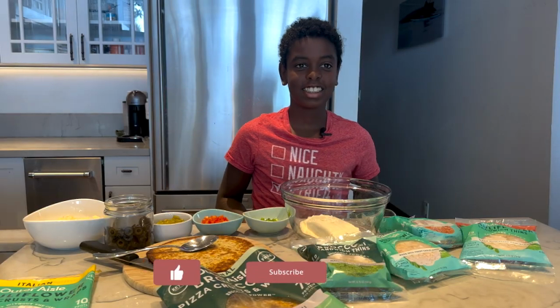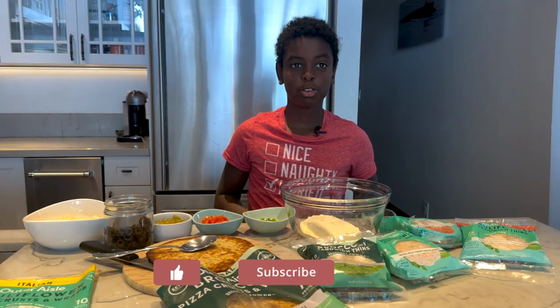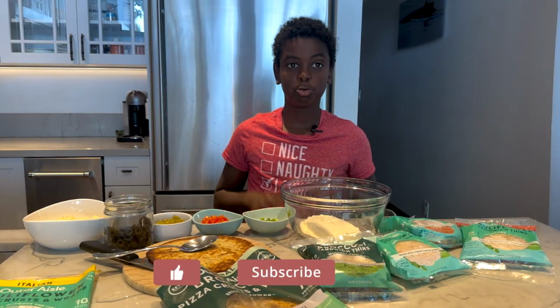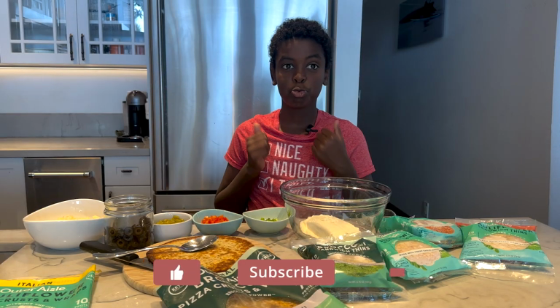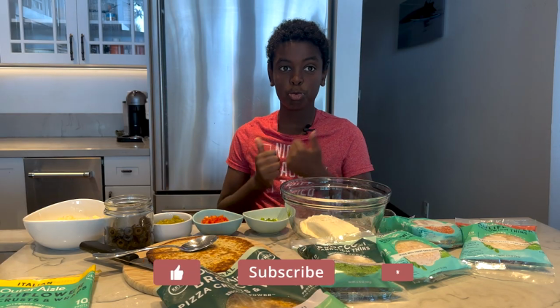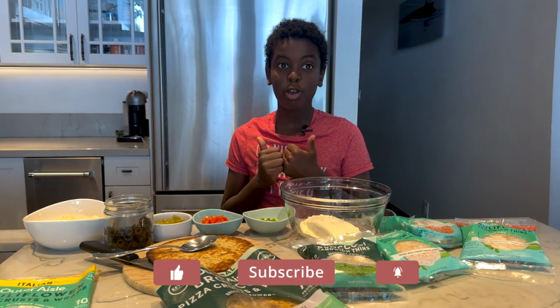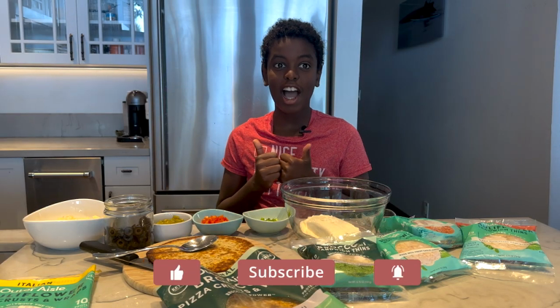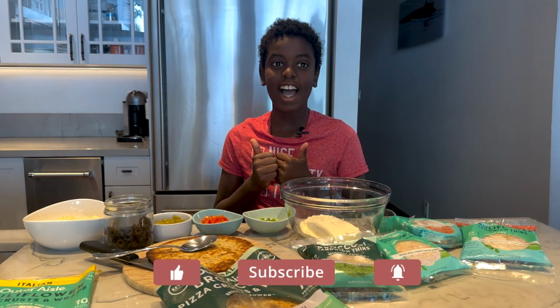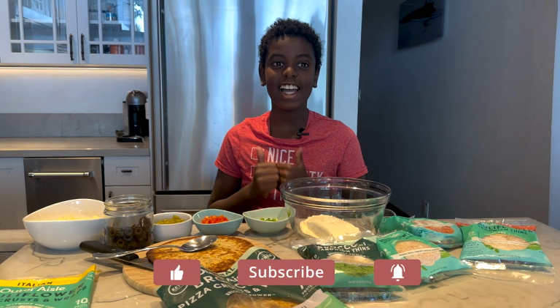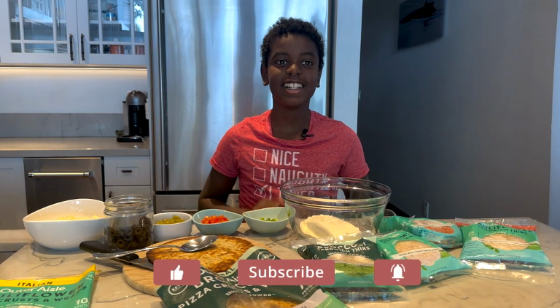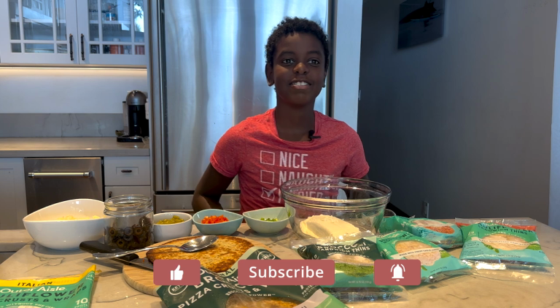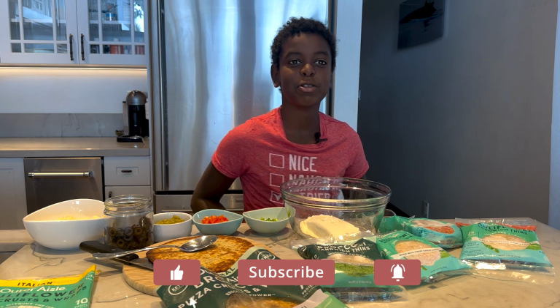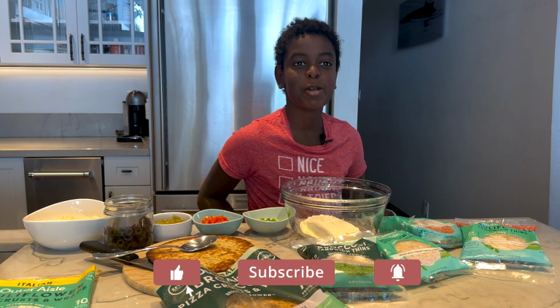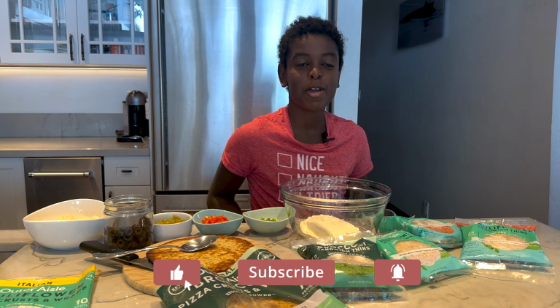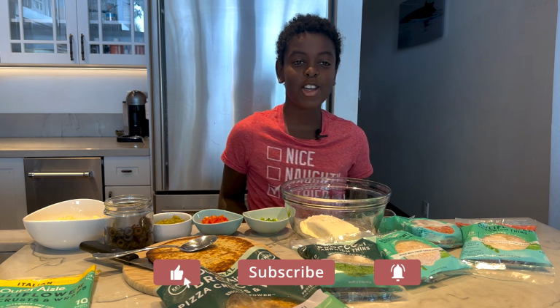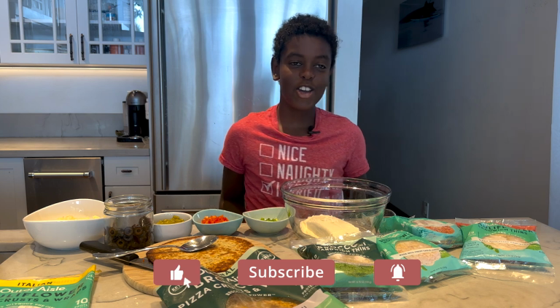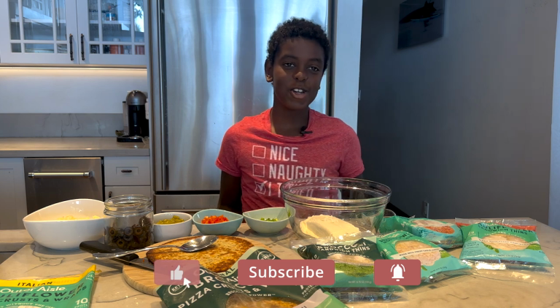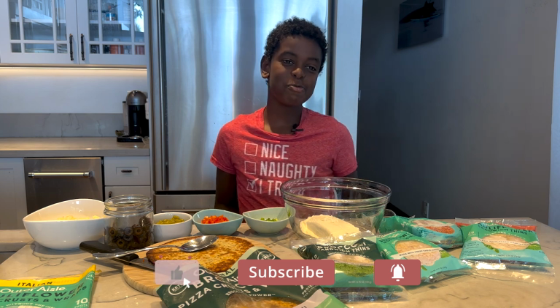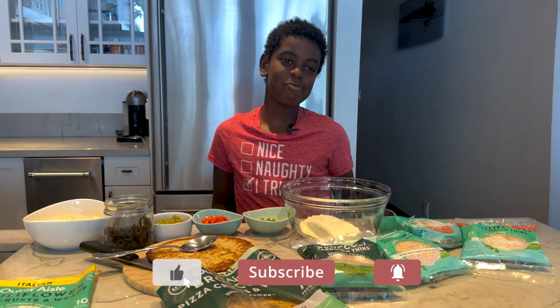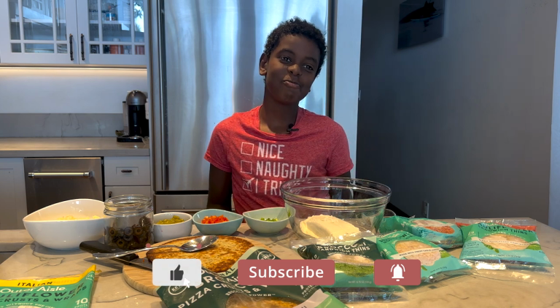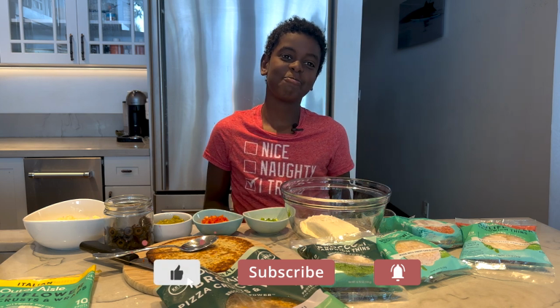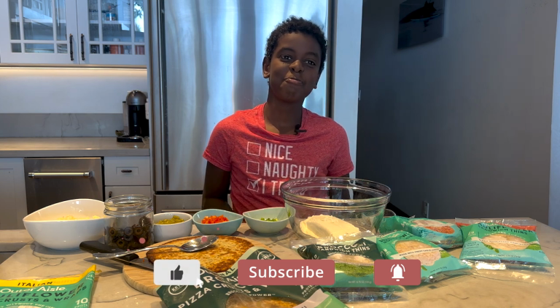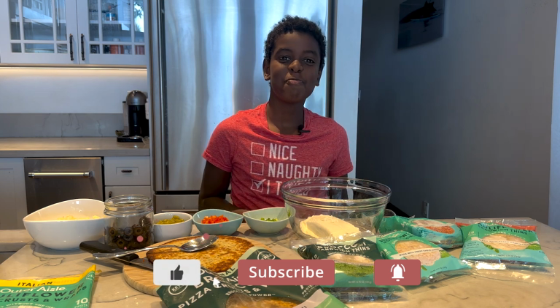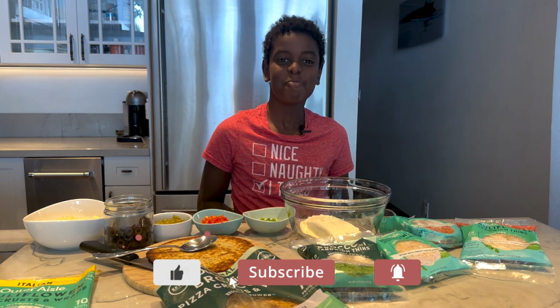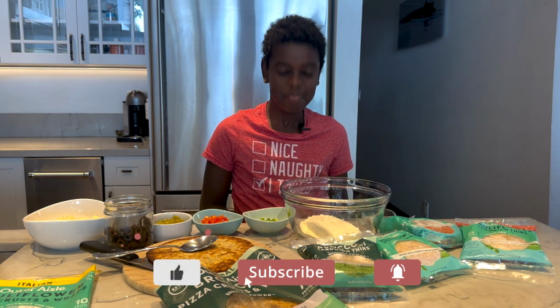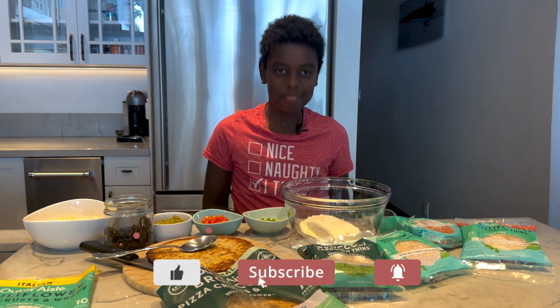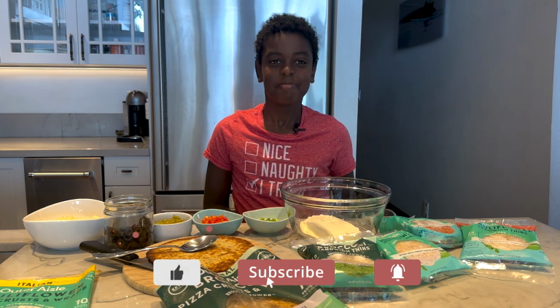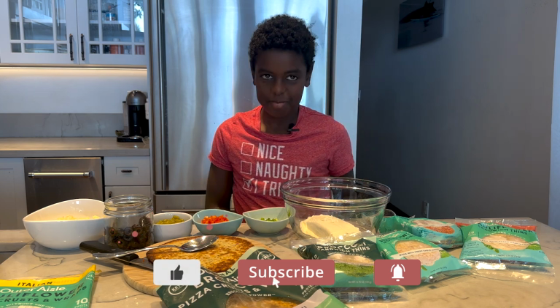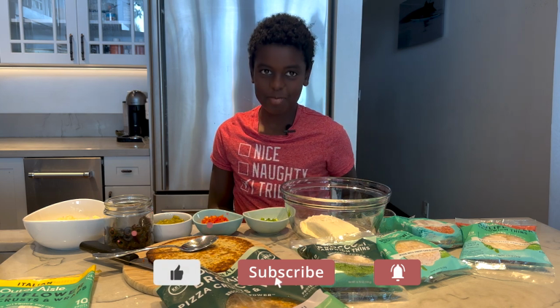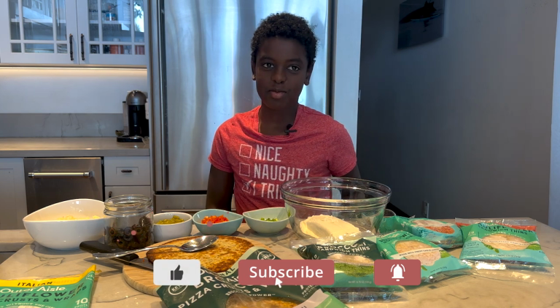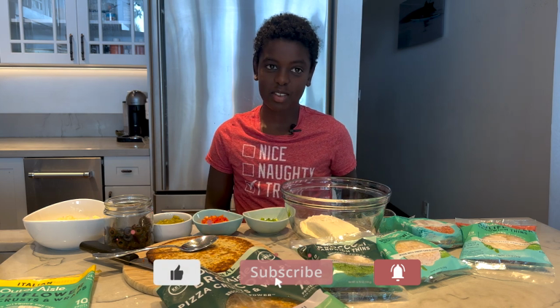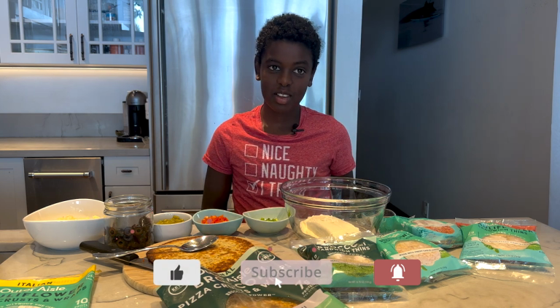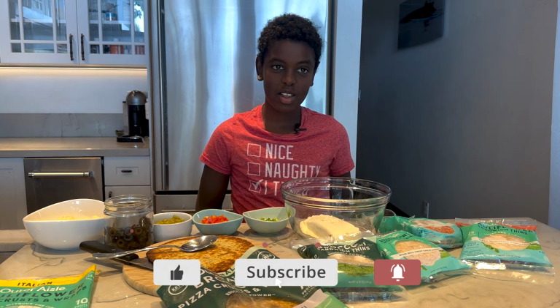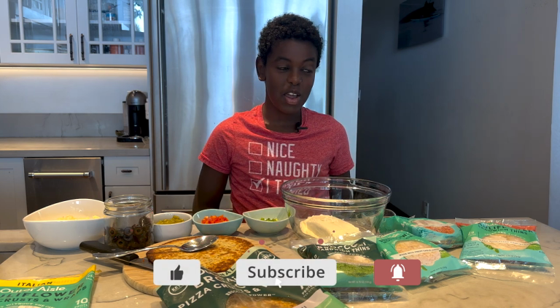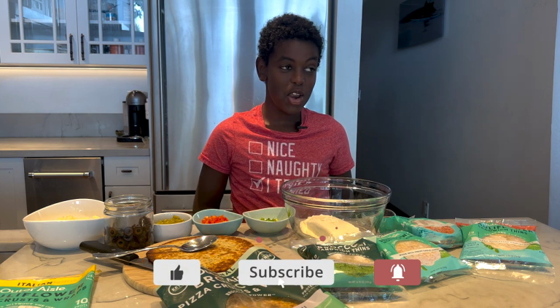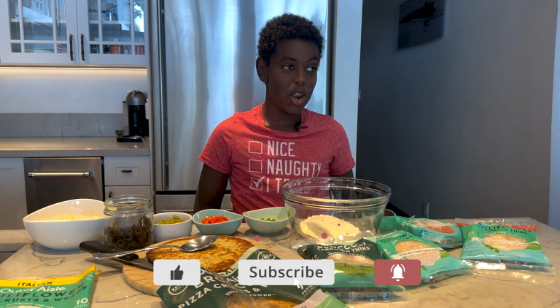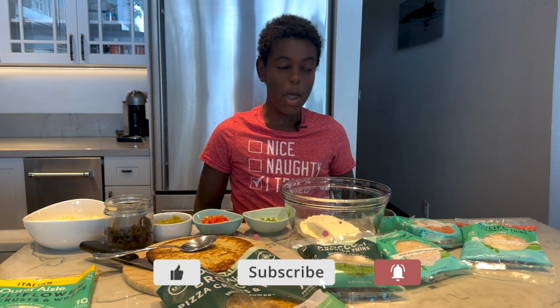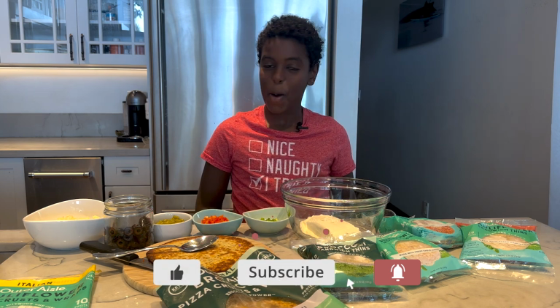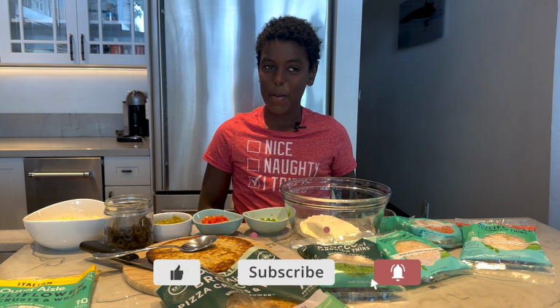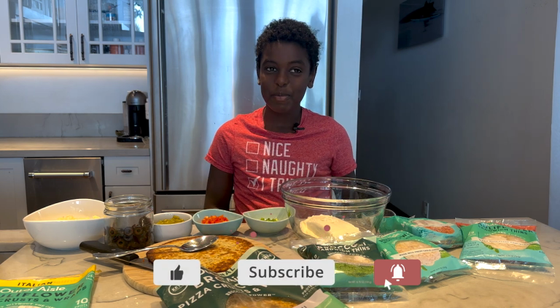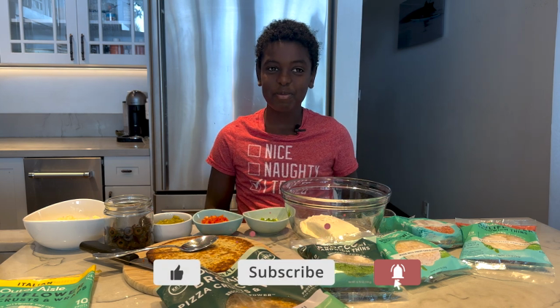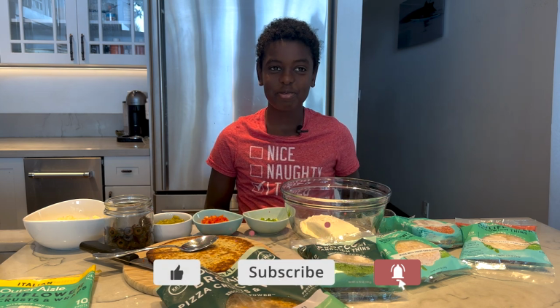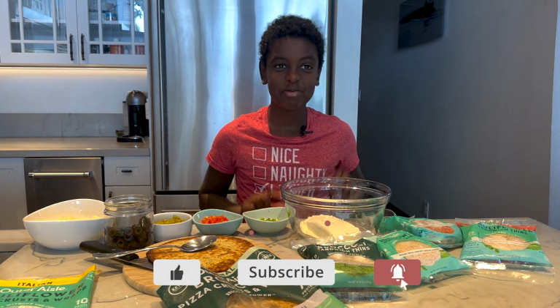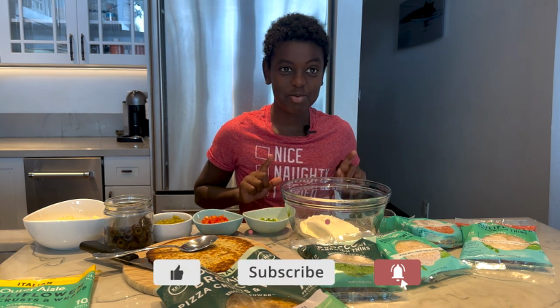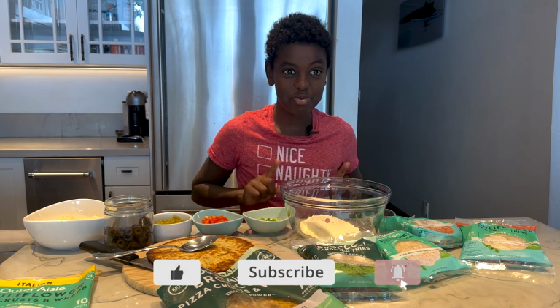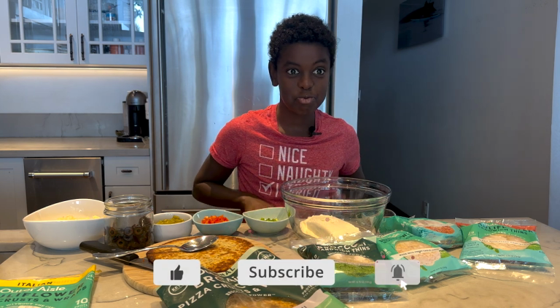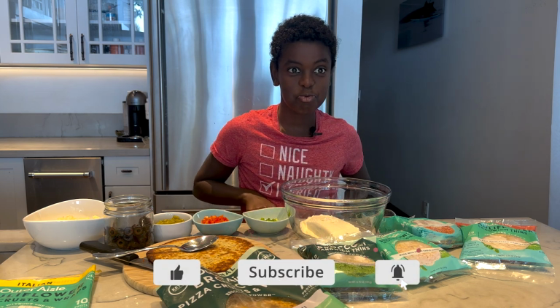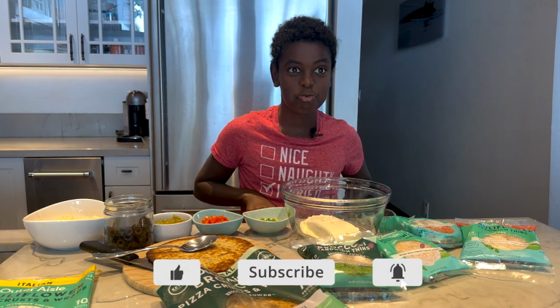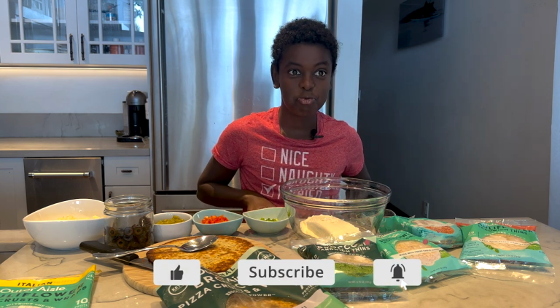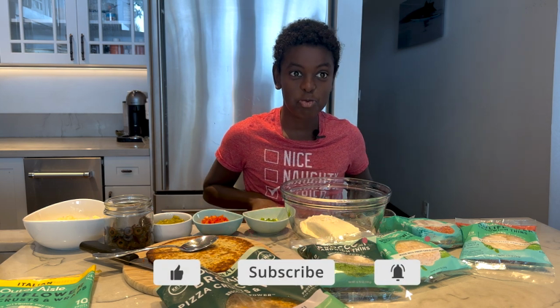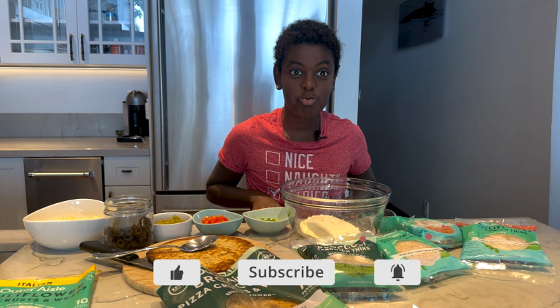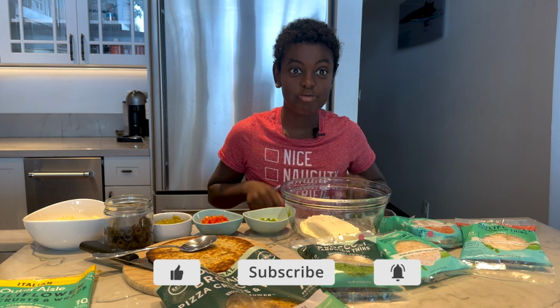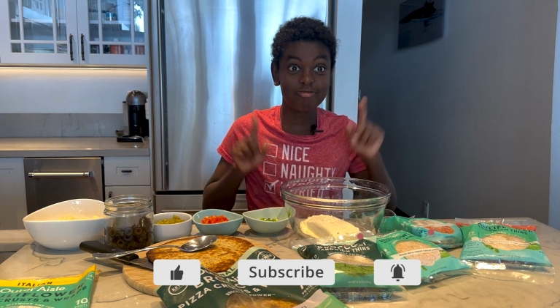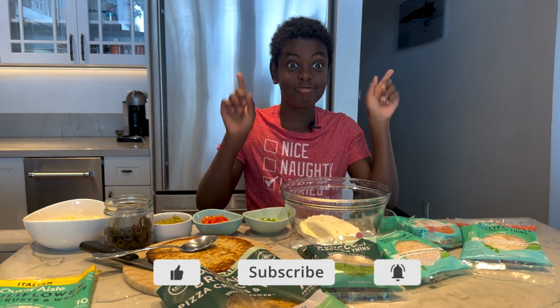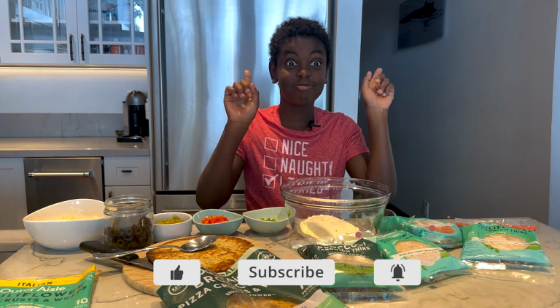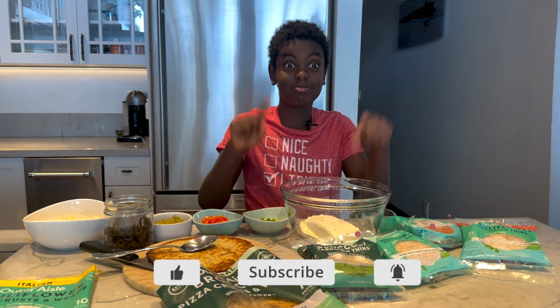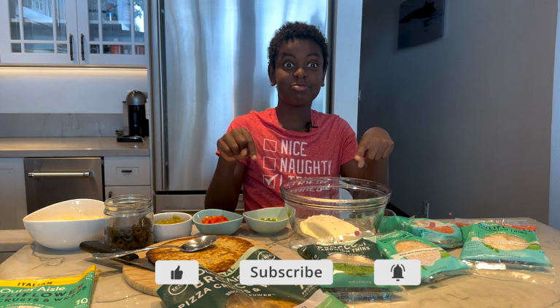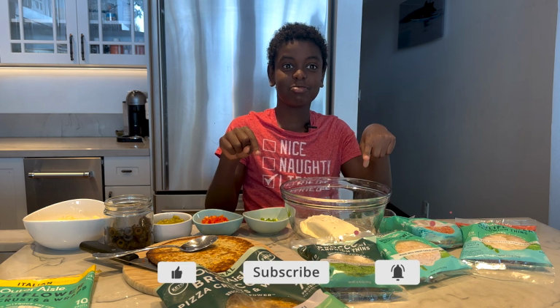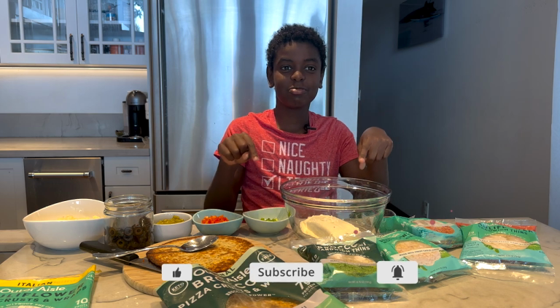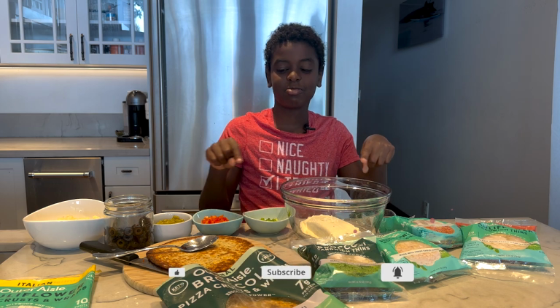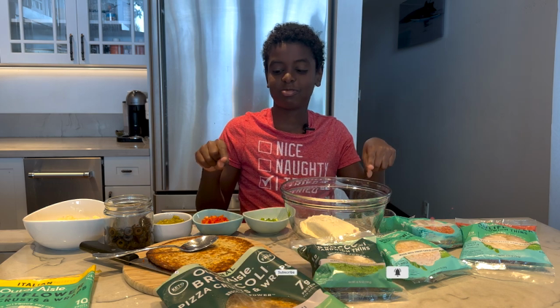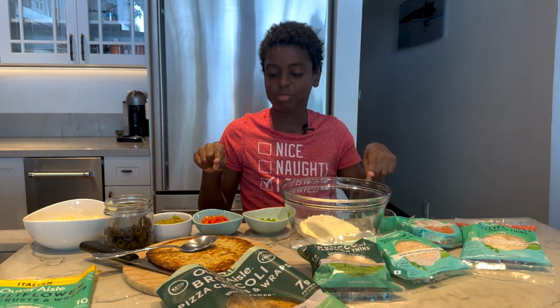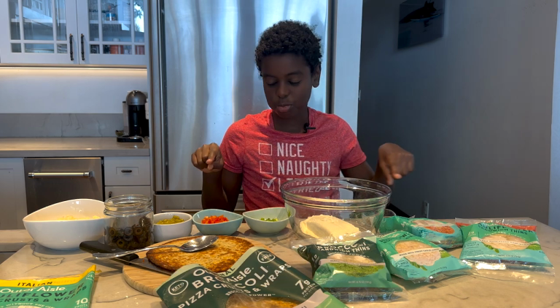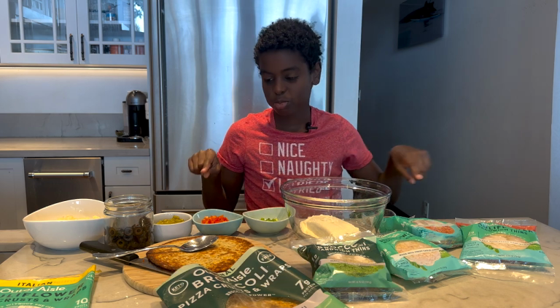Aloha, Kai. How are you? Good. Do you know what we're making? No. We are making Christmas tree roll-ups.